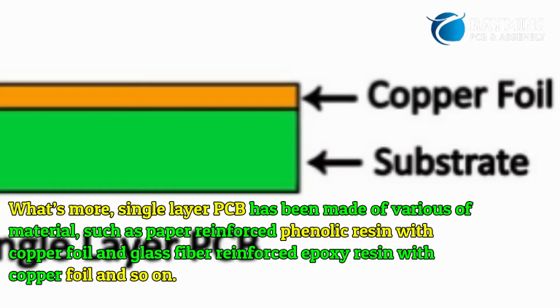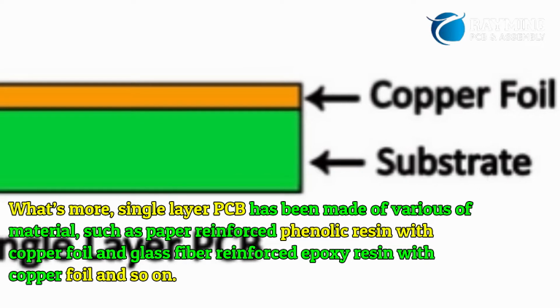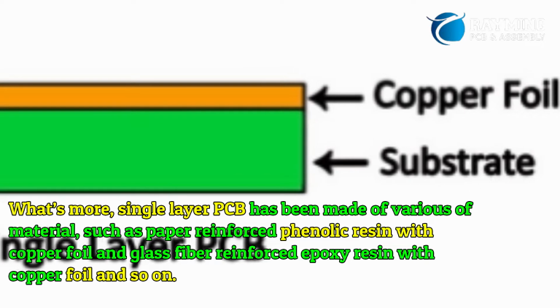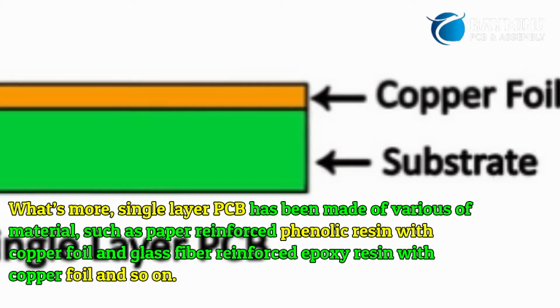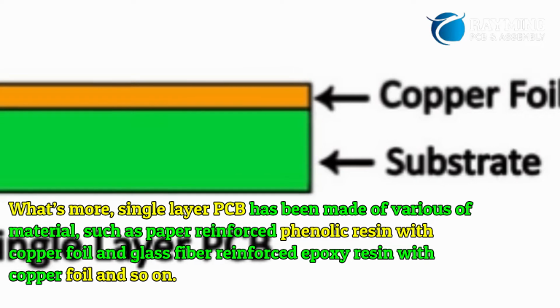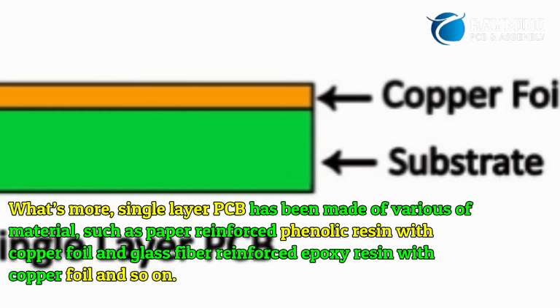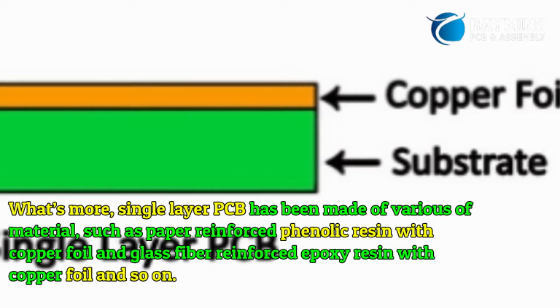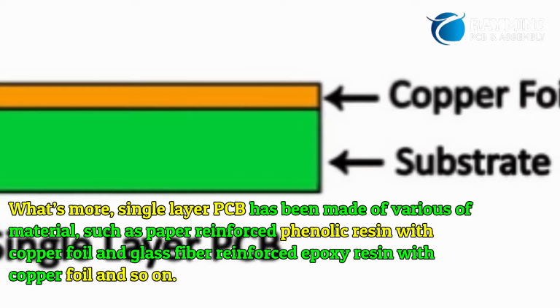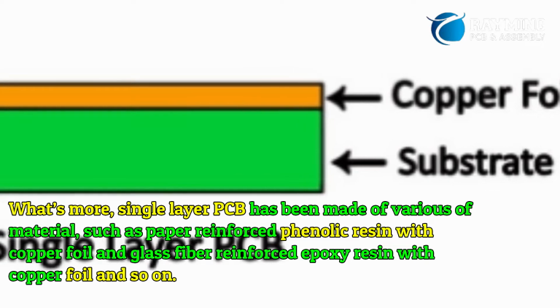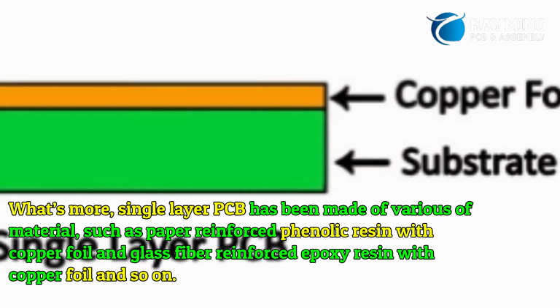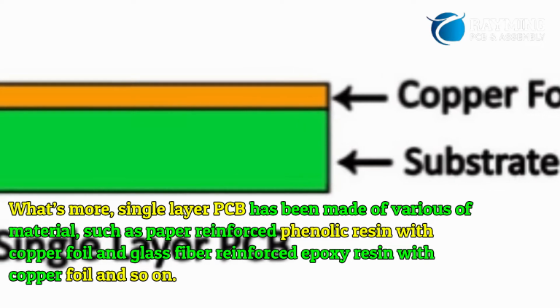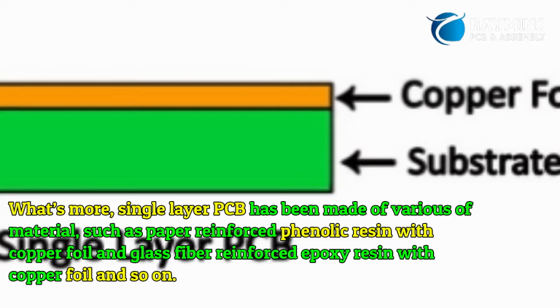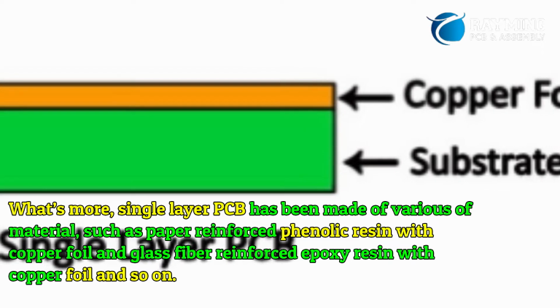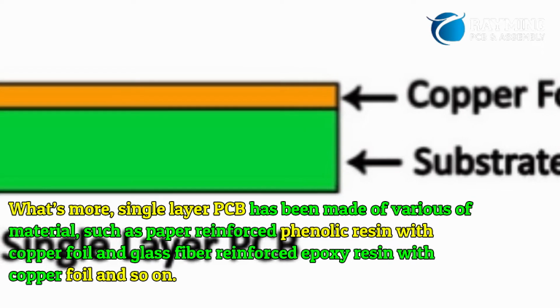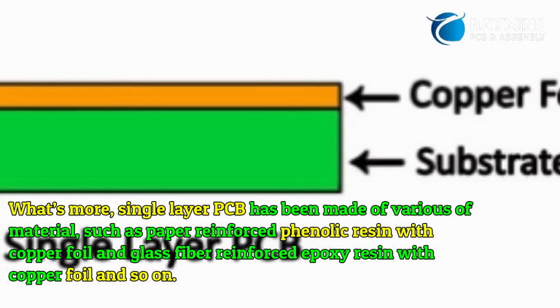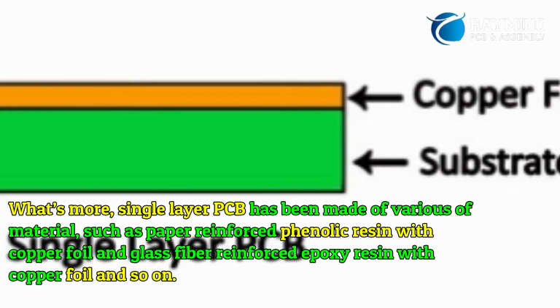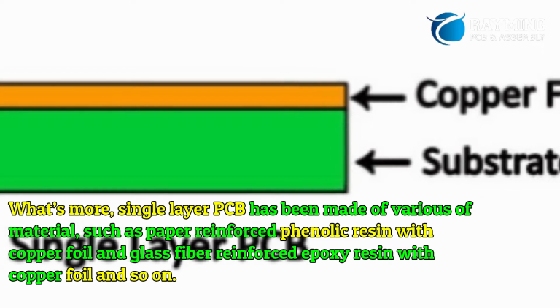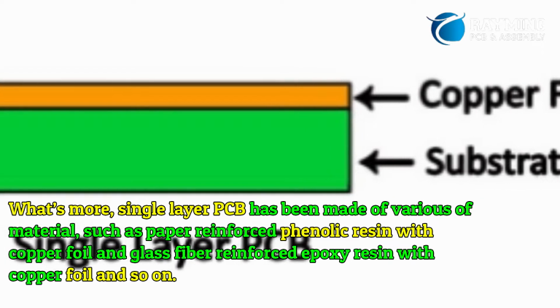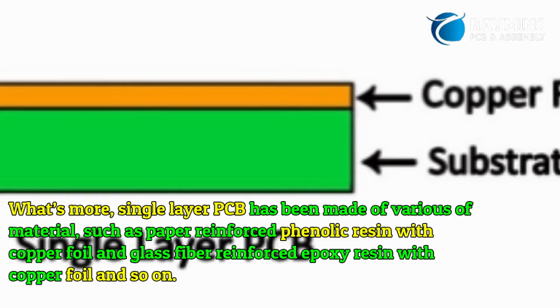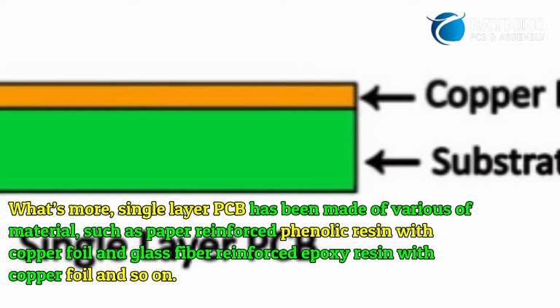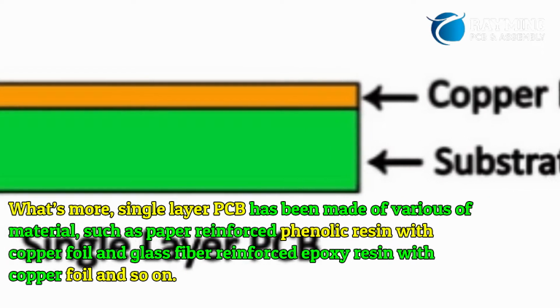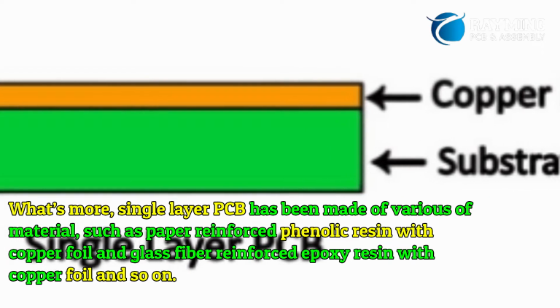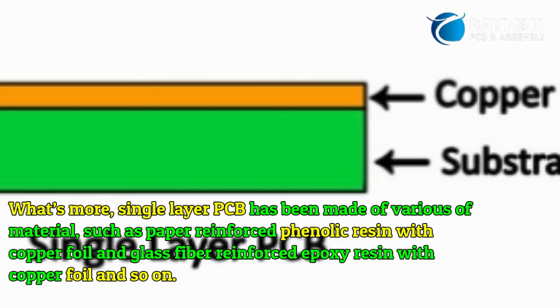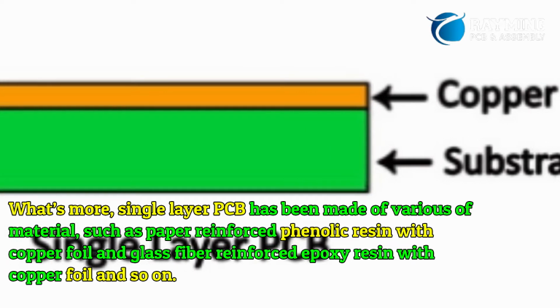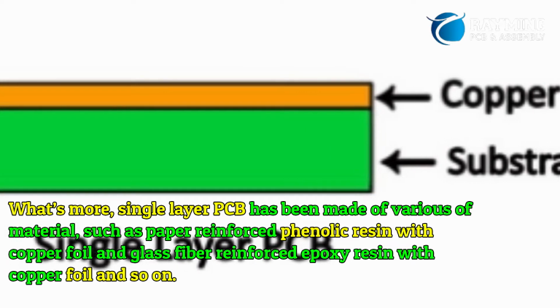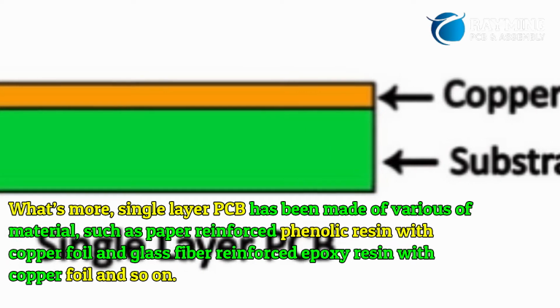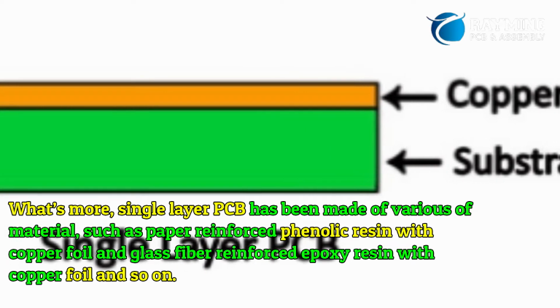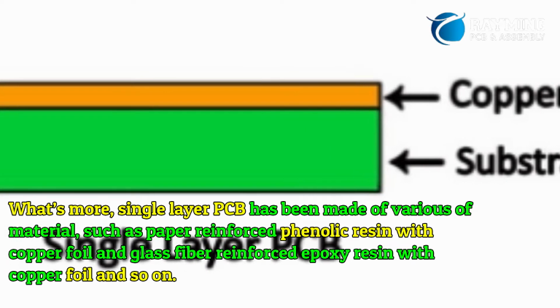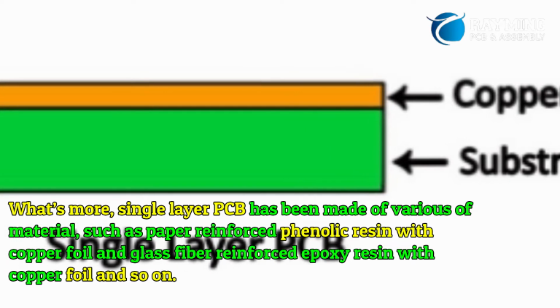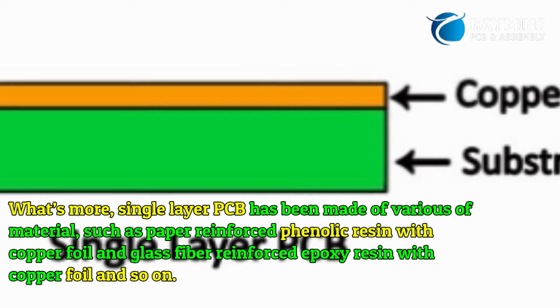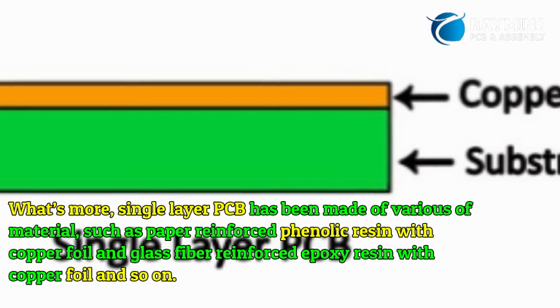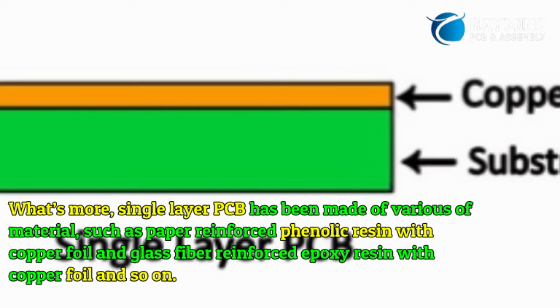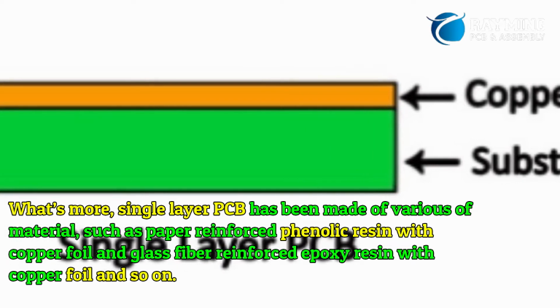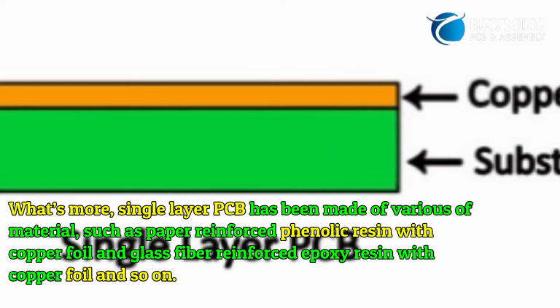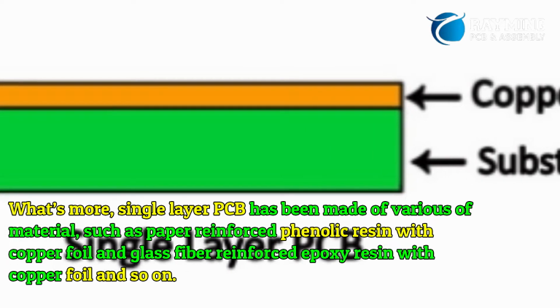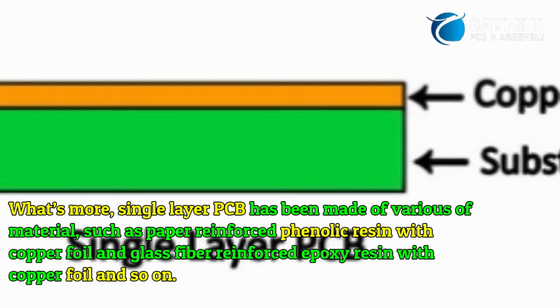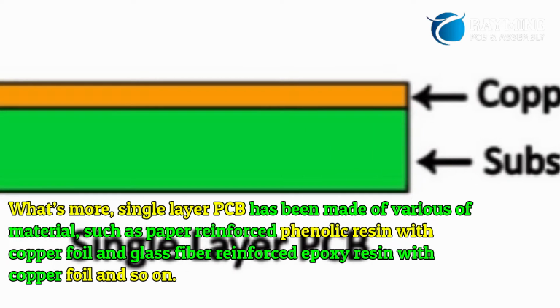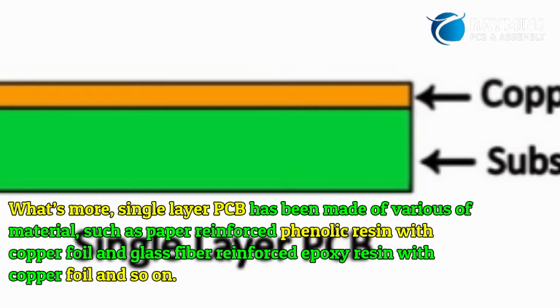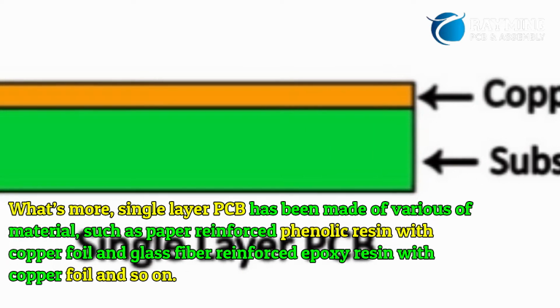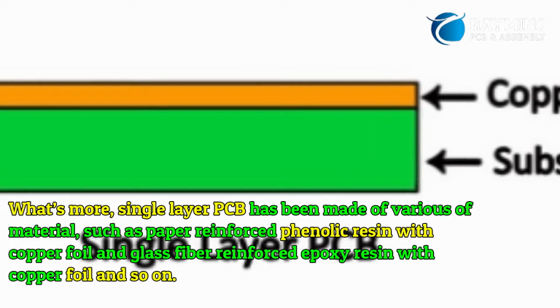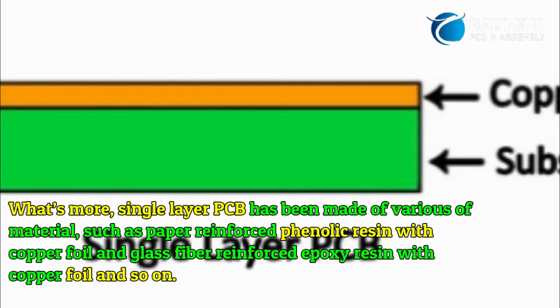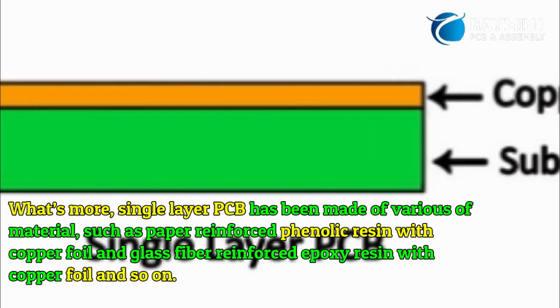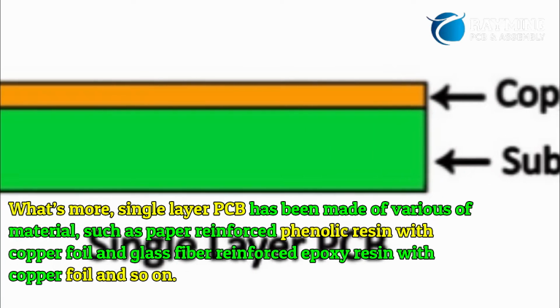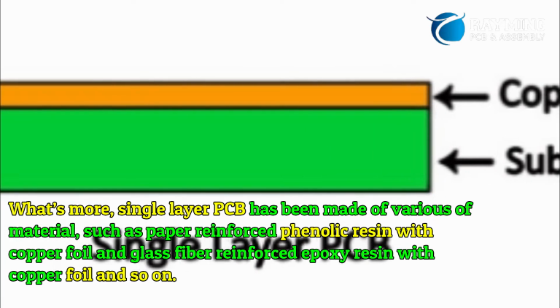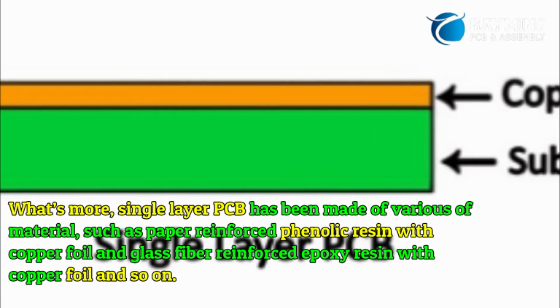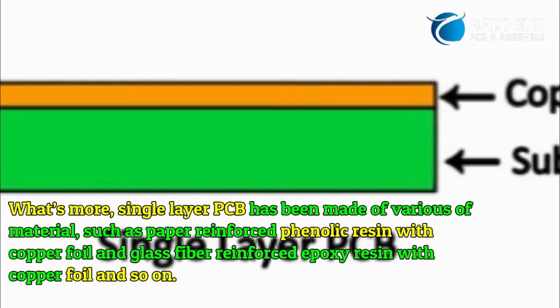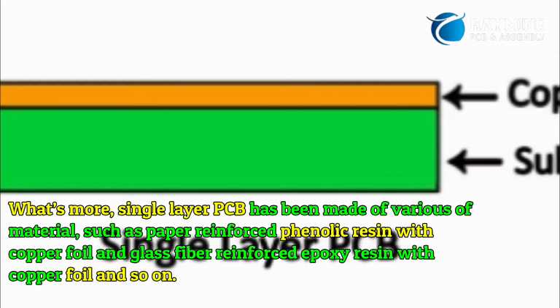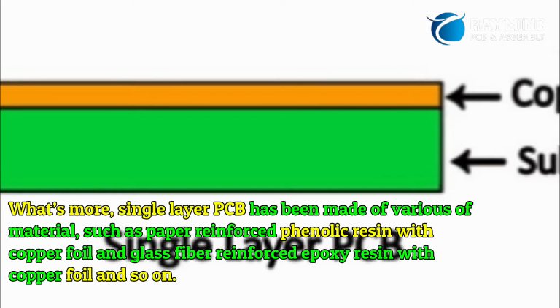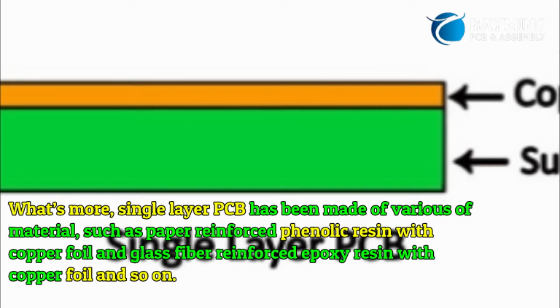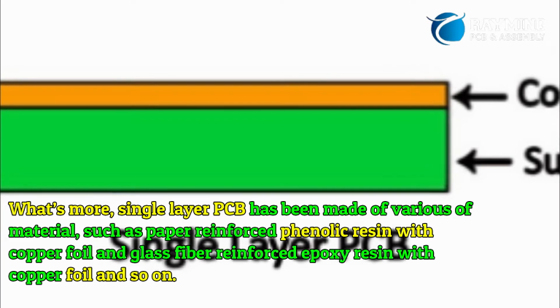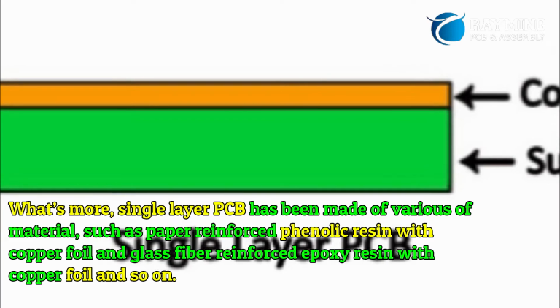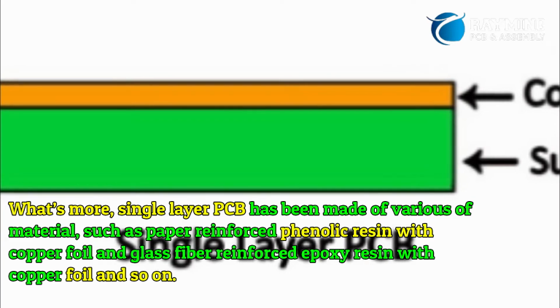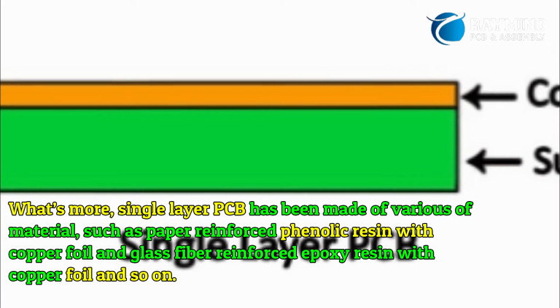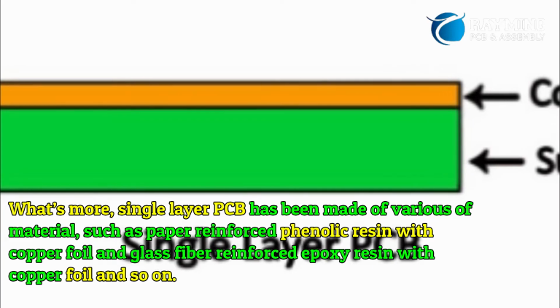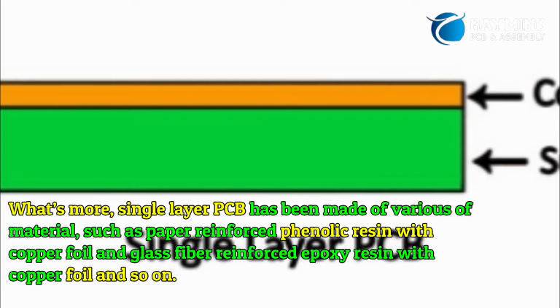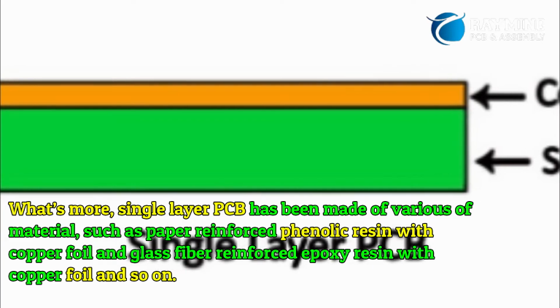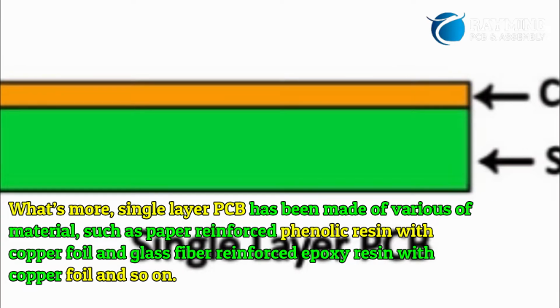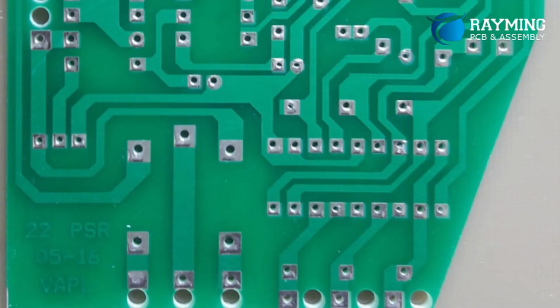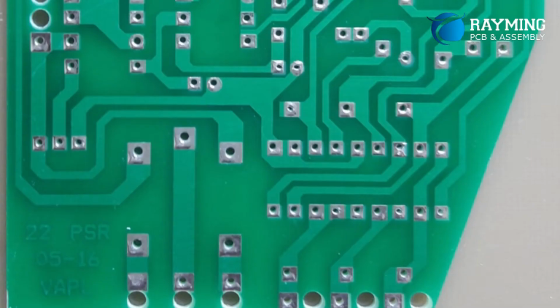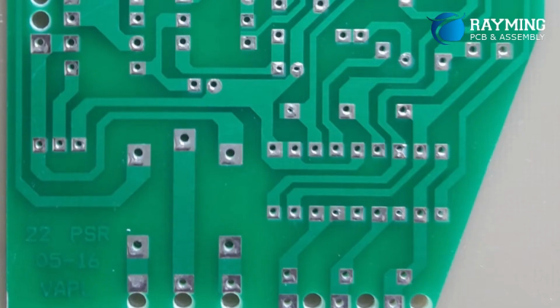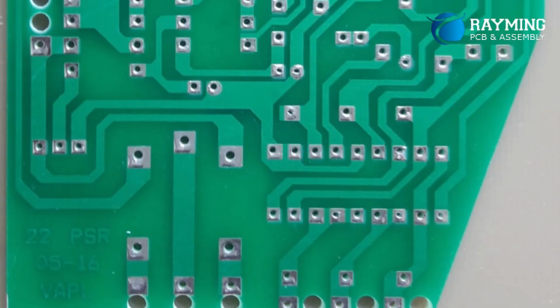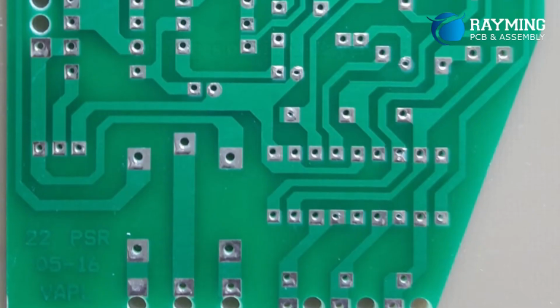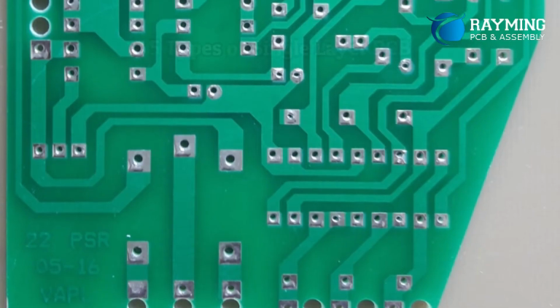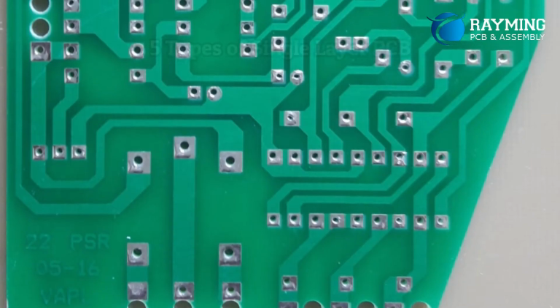Single-layer PCBs are made of various materials, such as paper reinforced phenolic resin with copper foil, and glass fiber reinforced epoxy resin with copper foil, and so on.